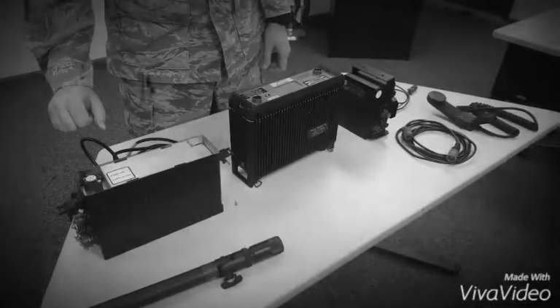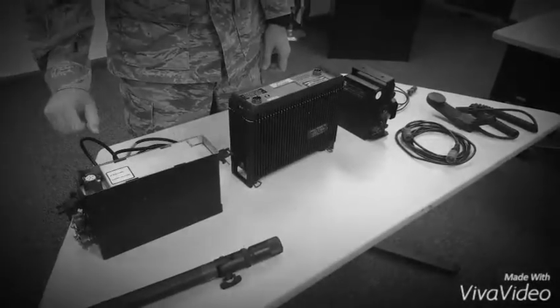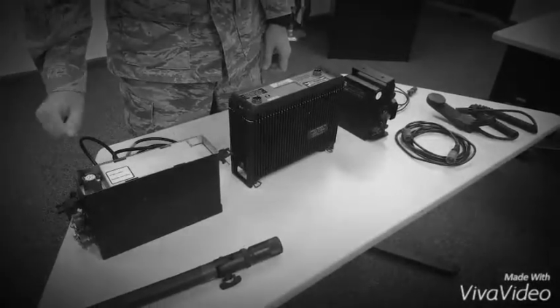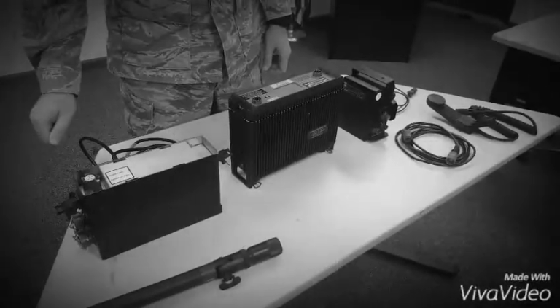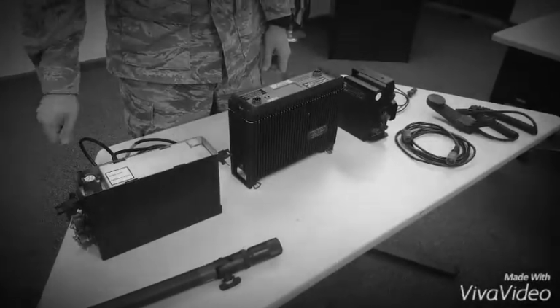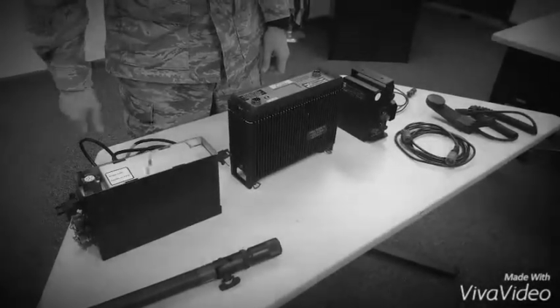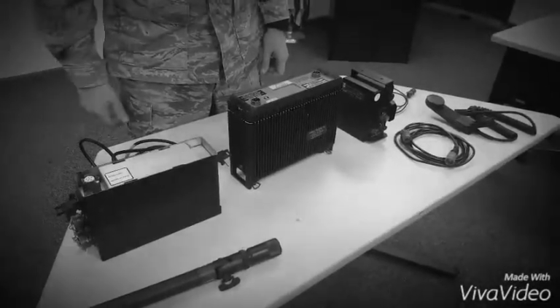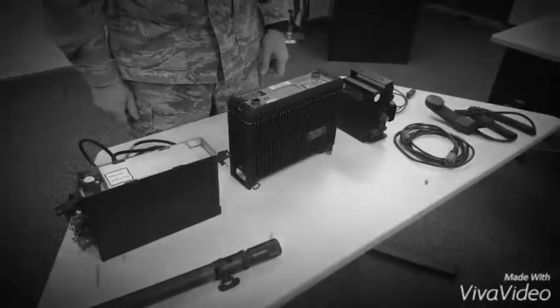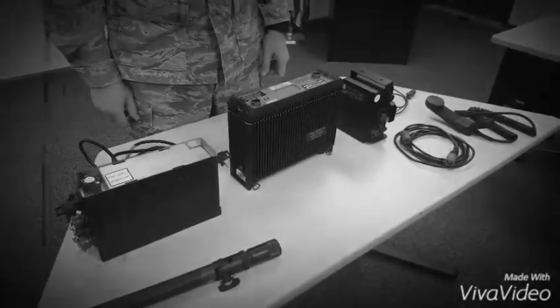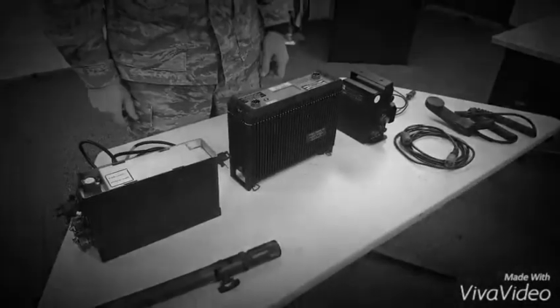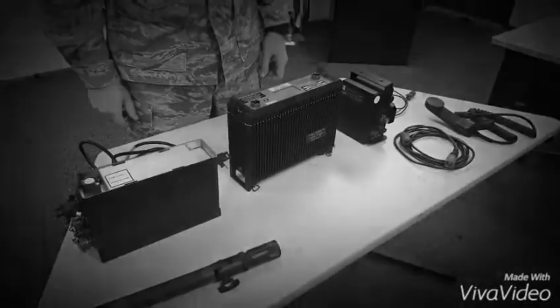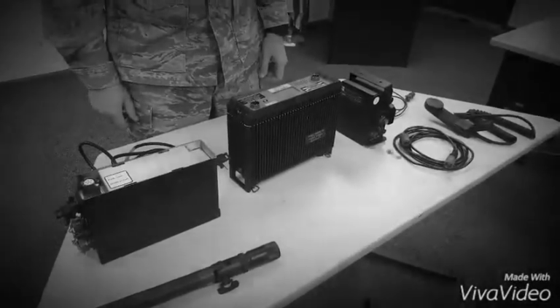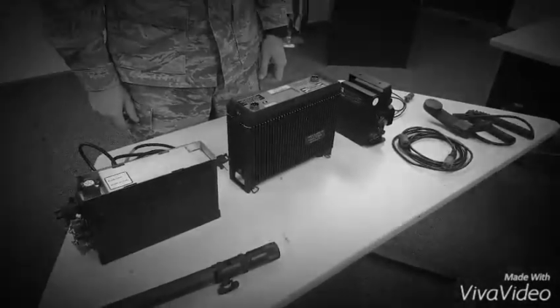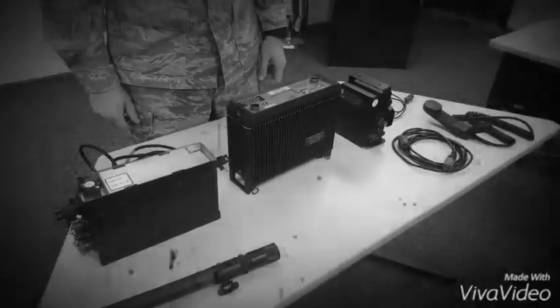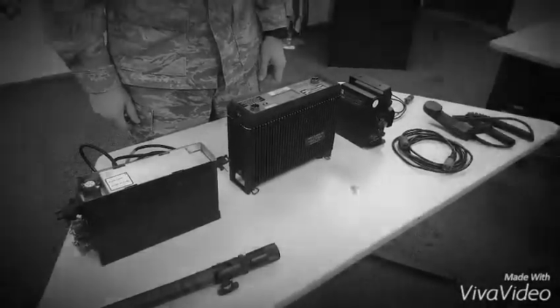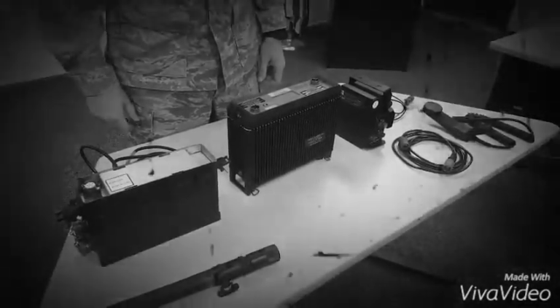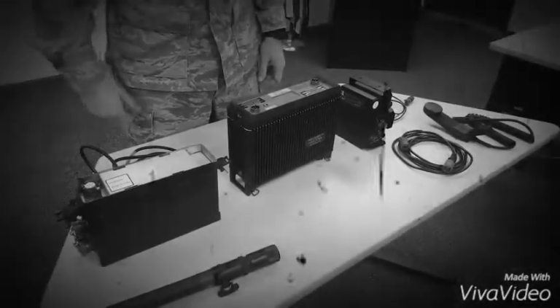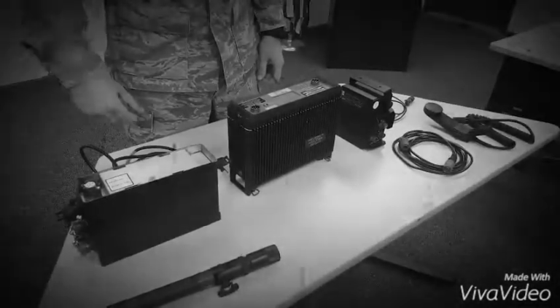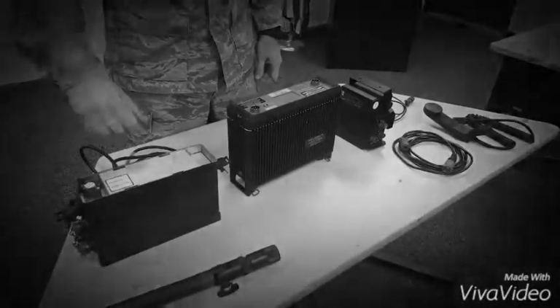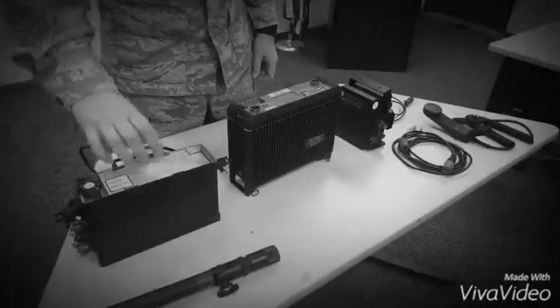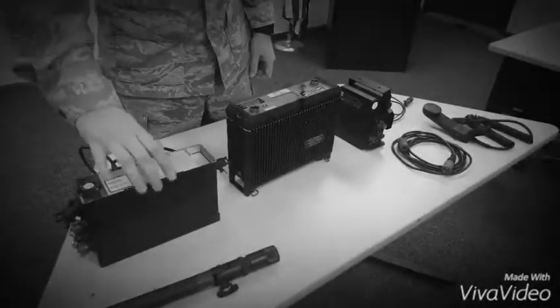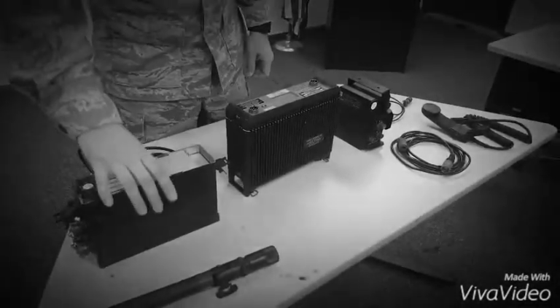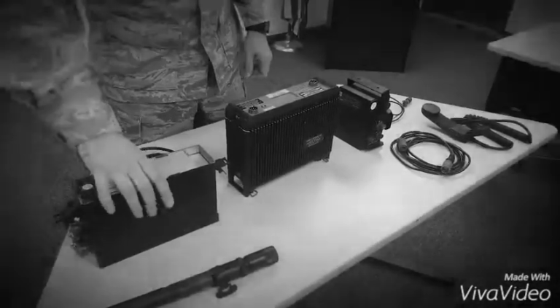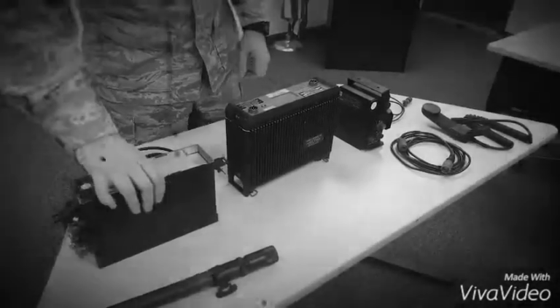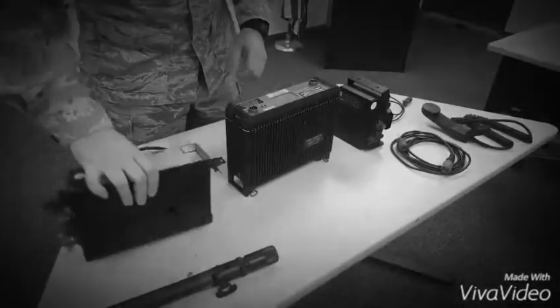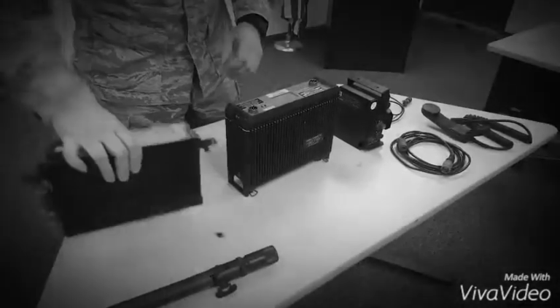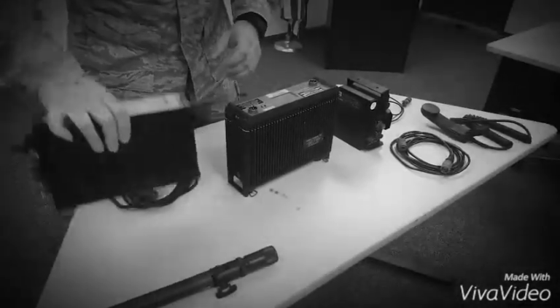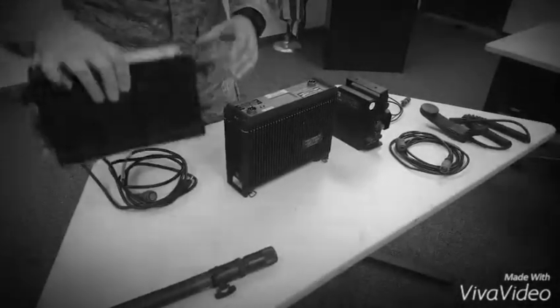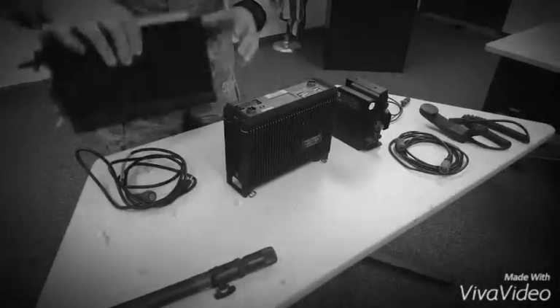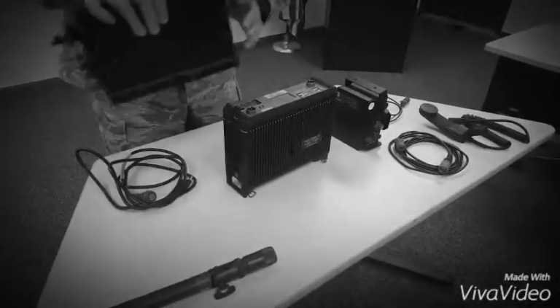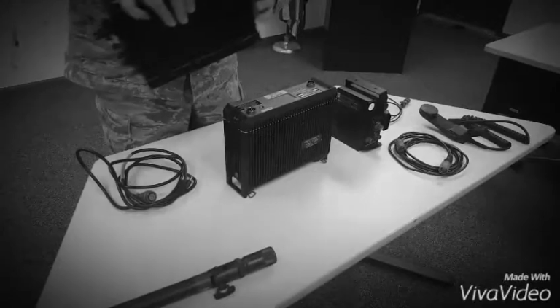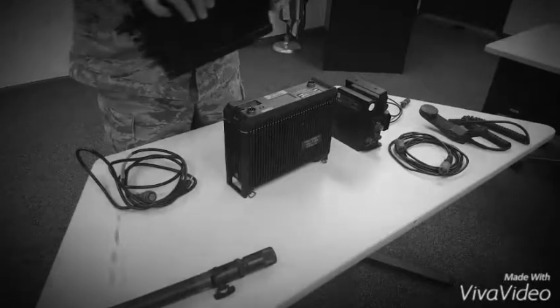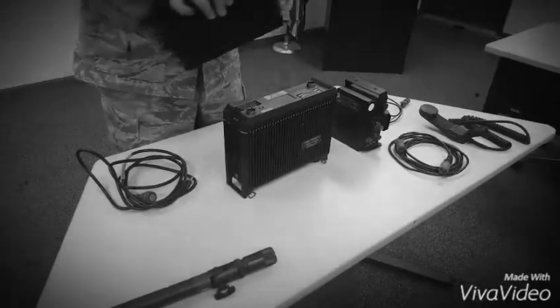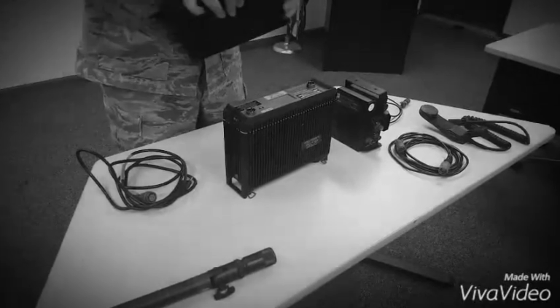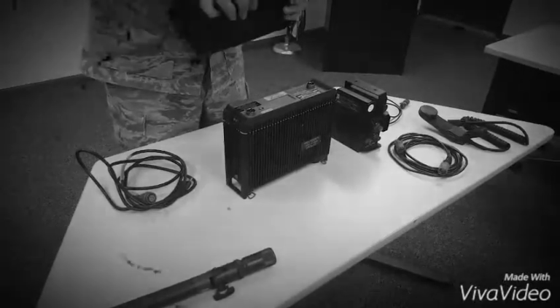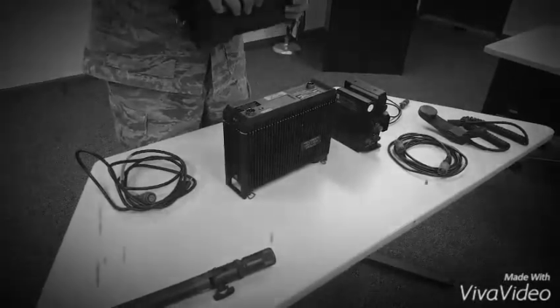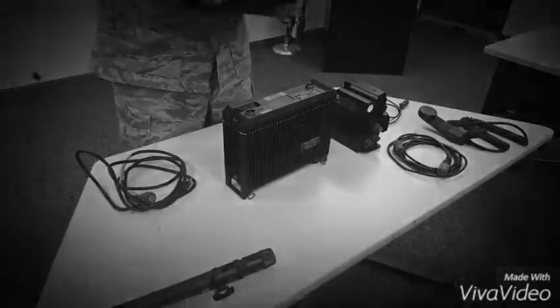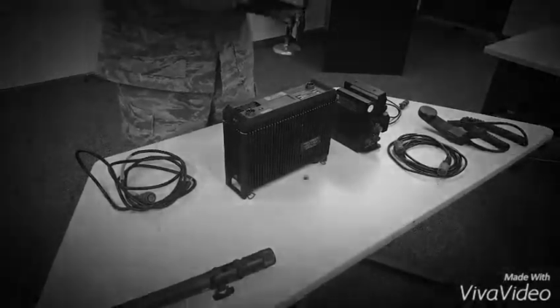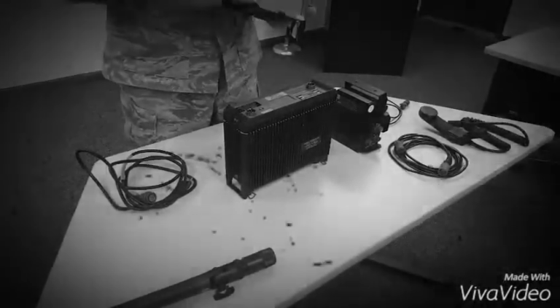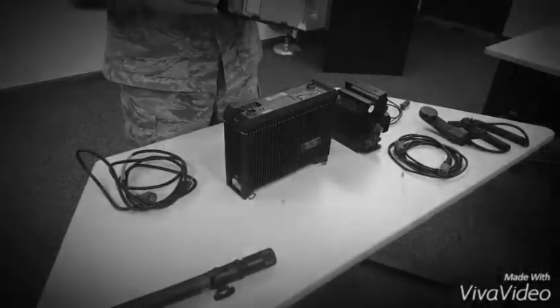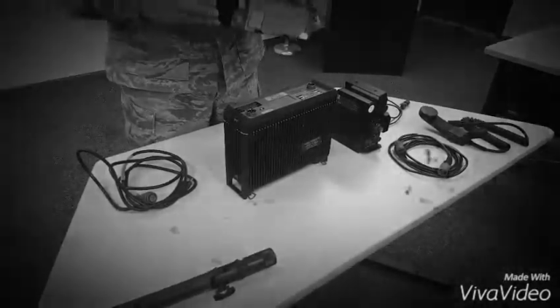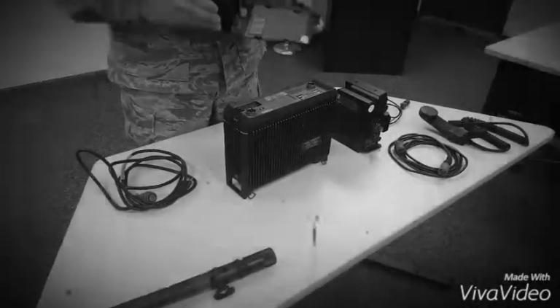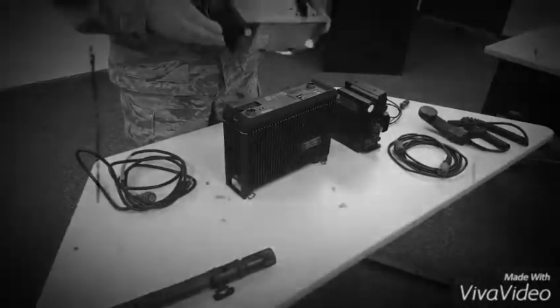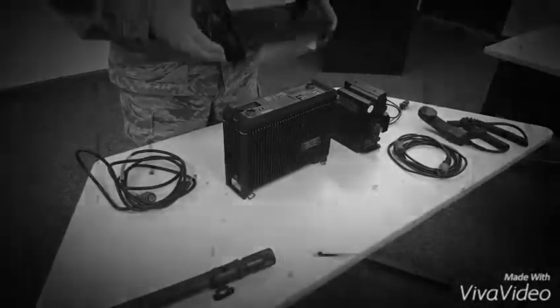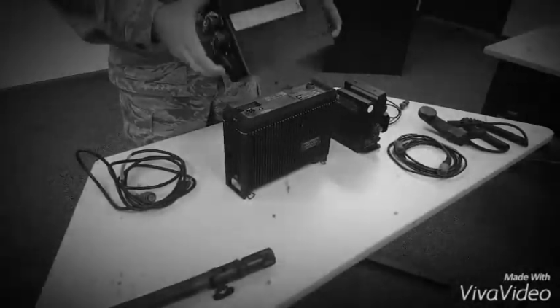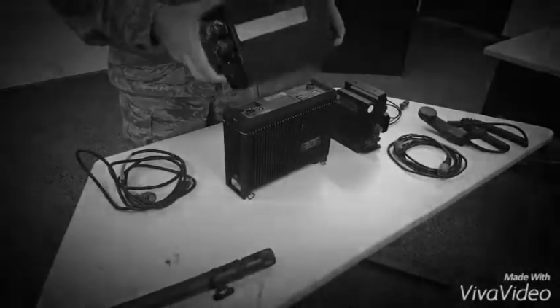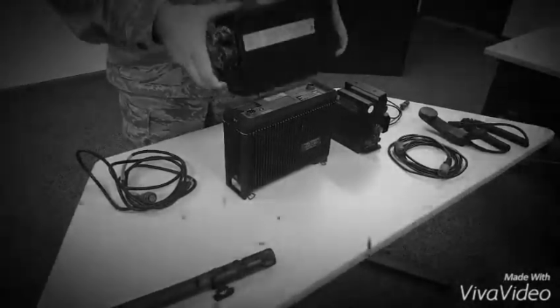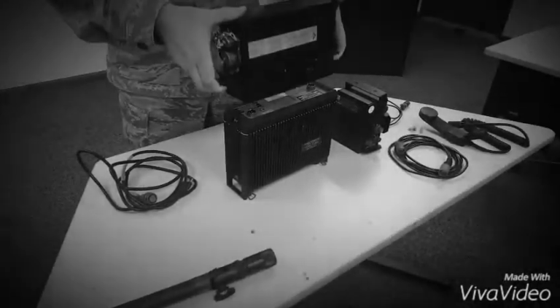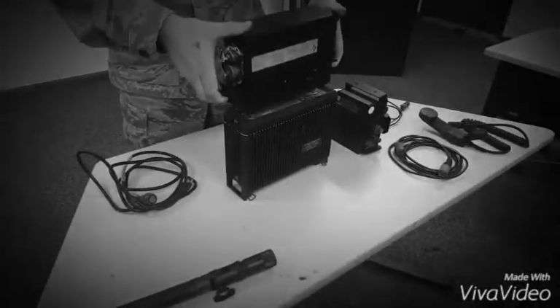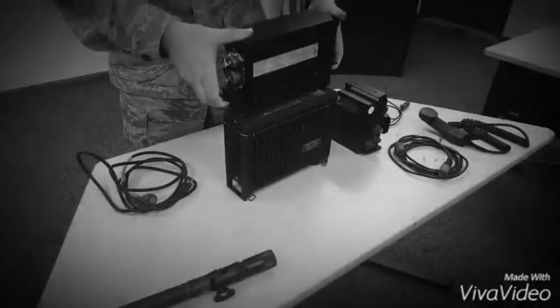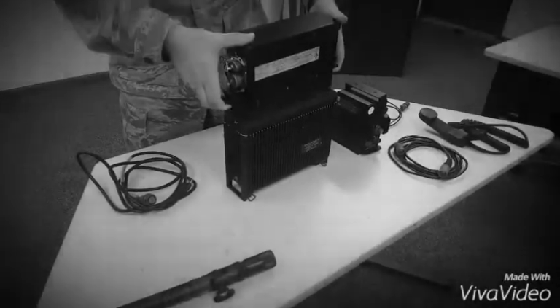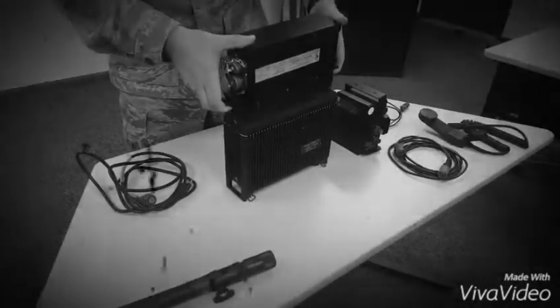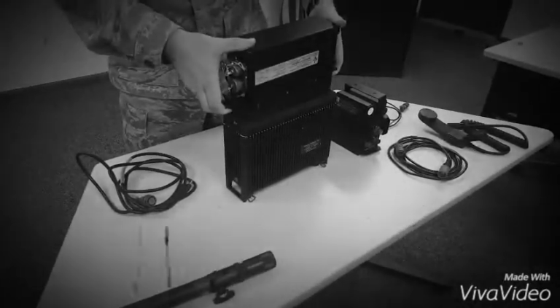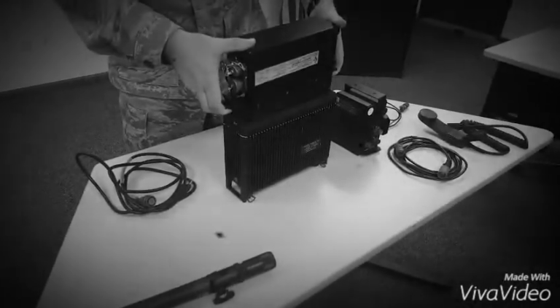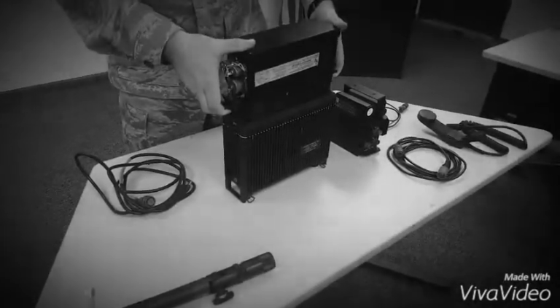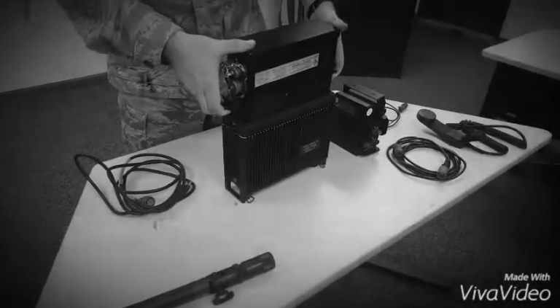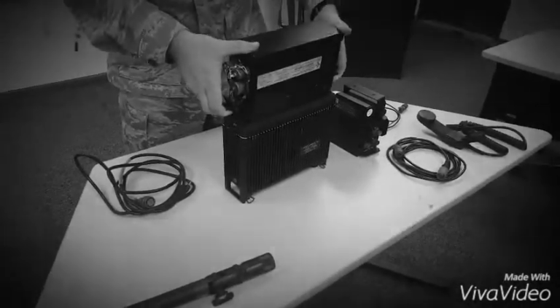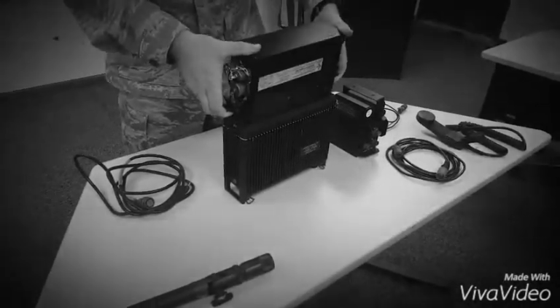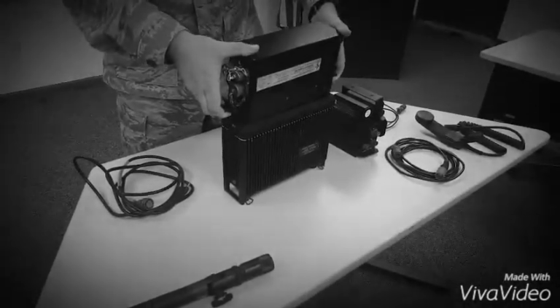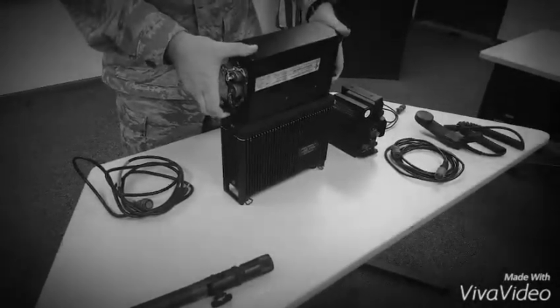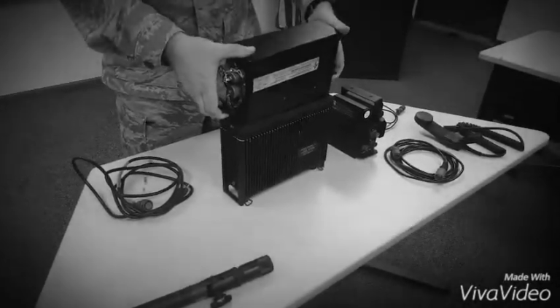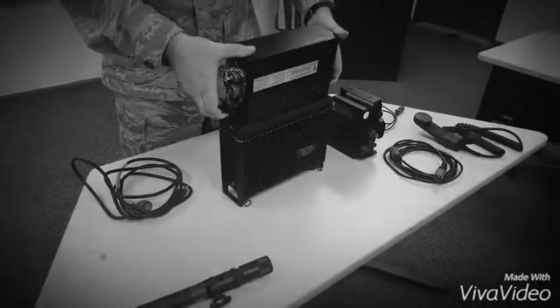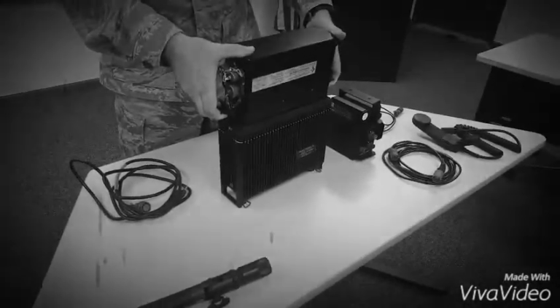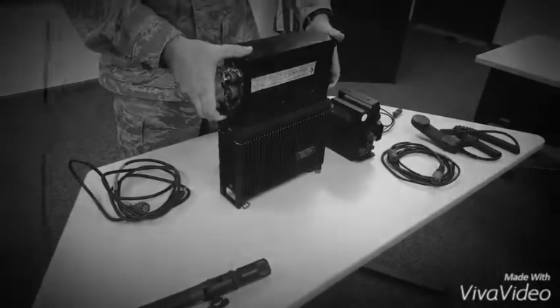Step 2: Place transceiver power unit on the back of the radio and secure with the two draw hook latches.